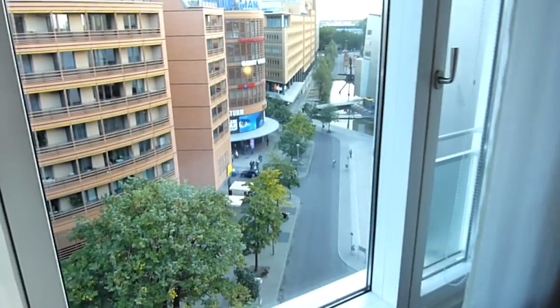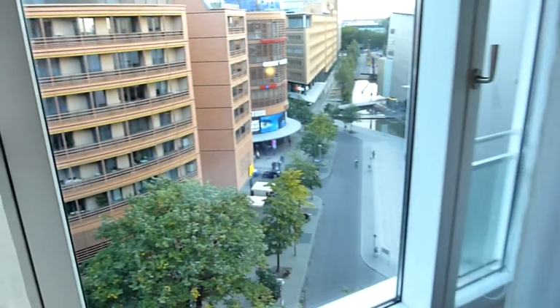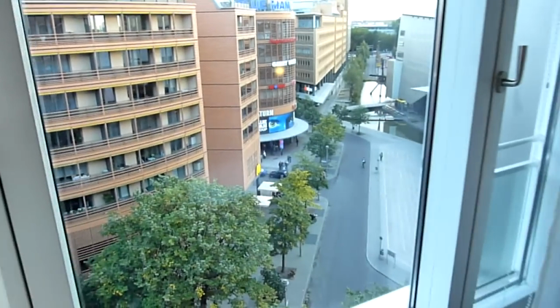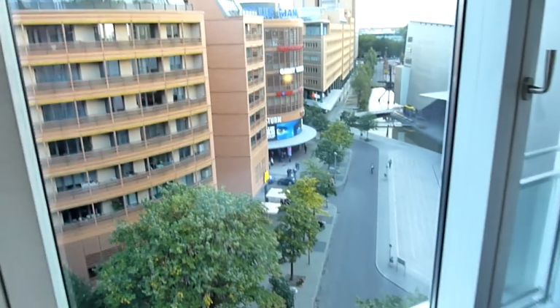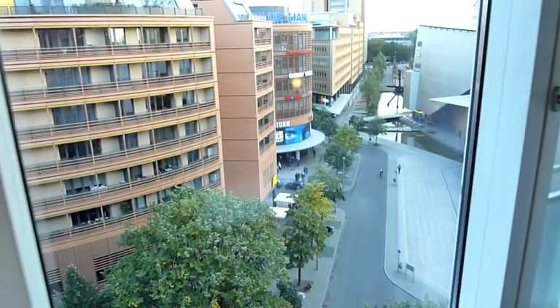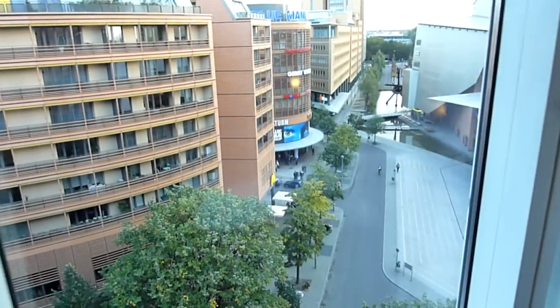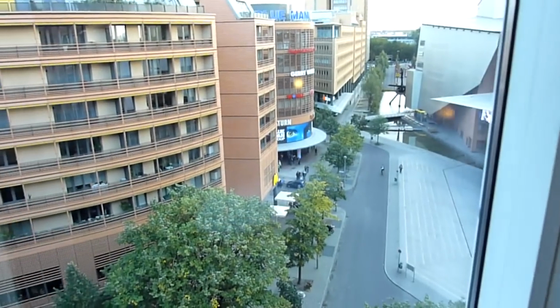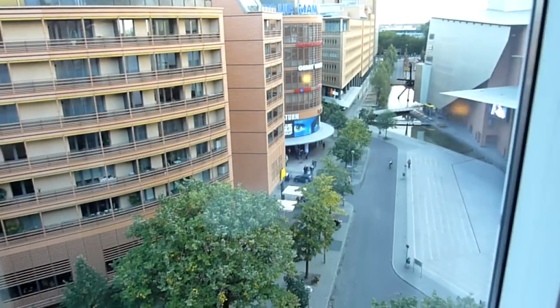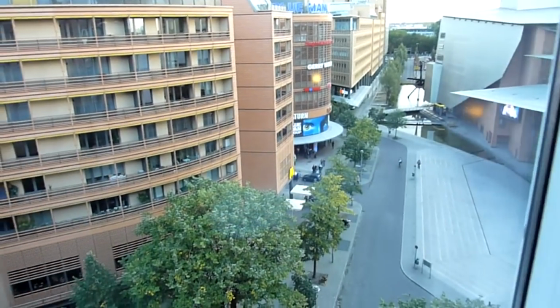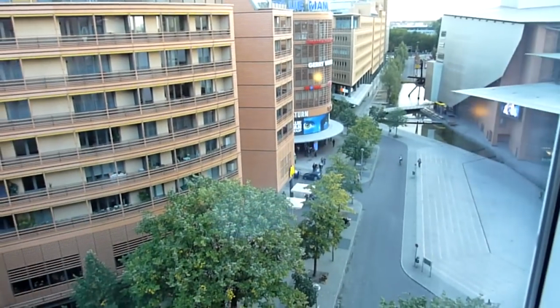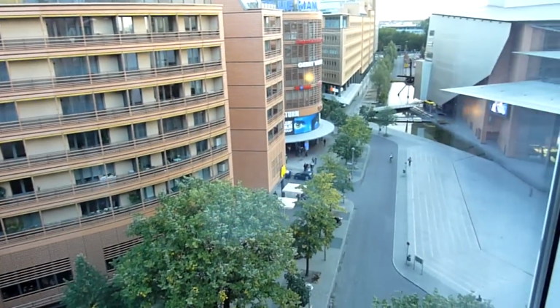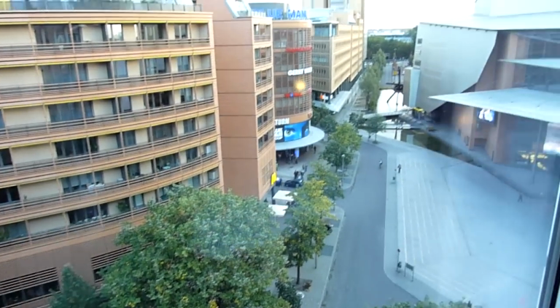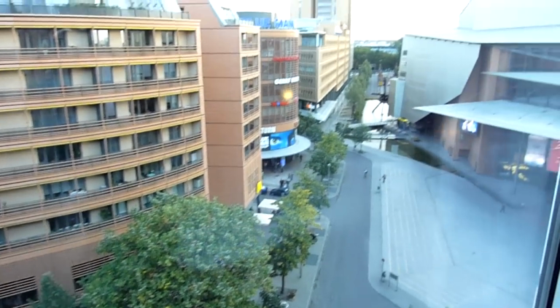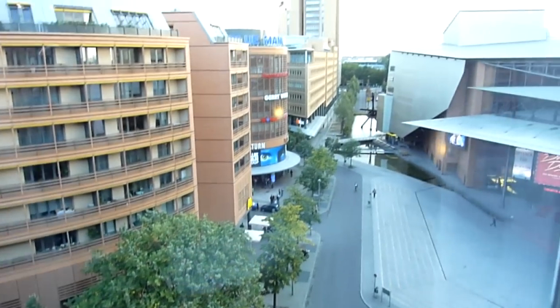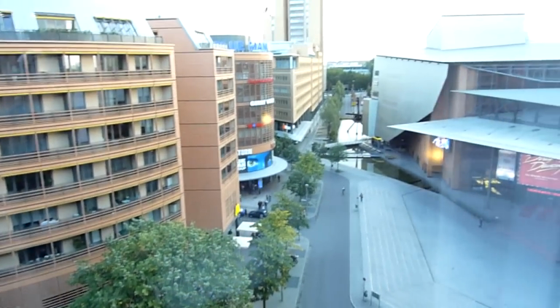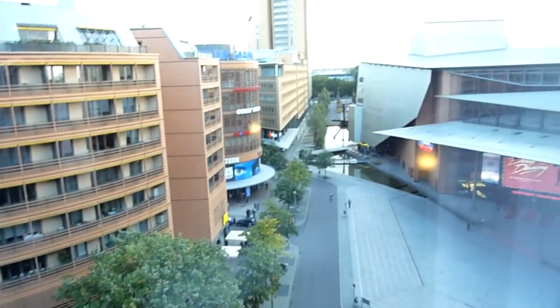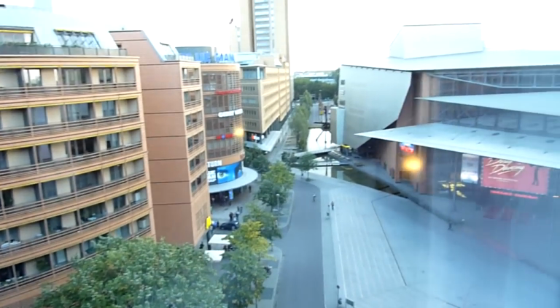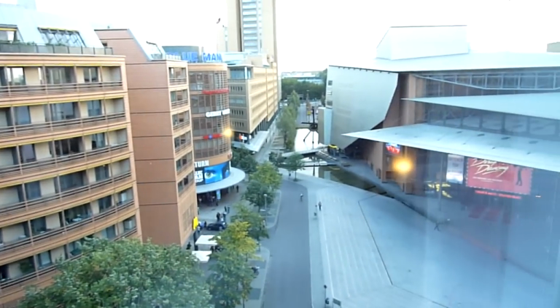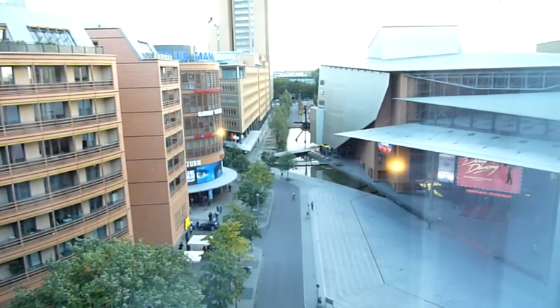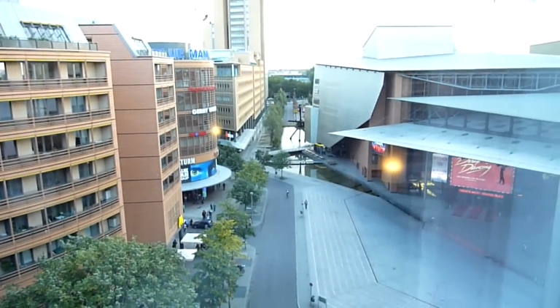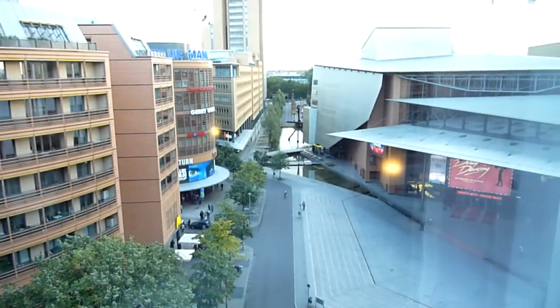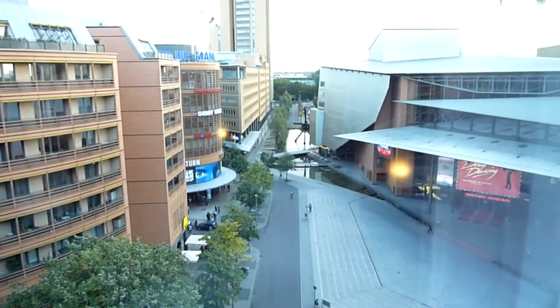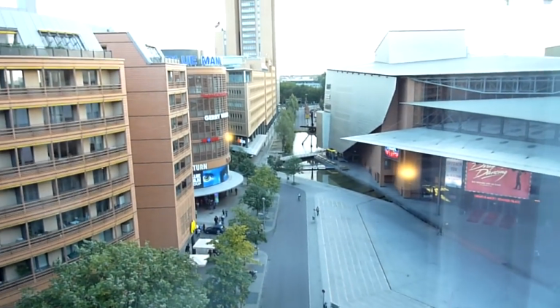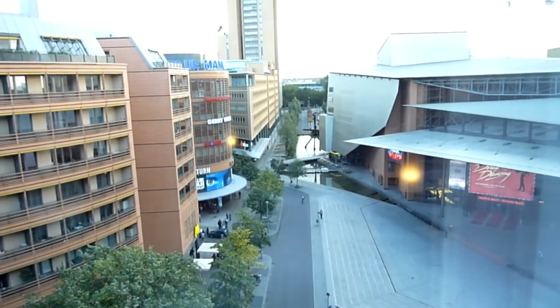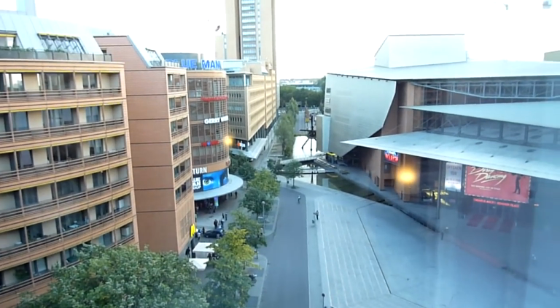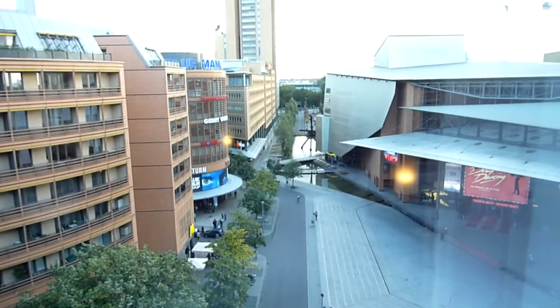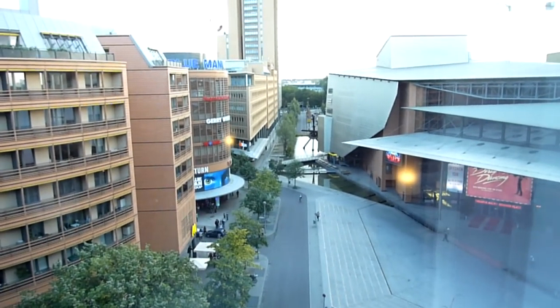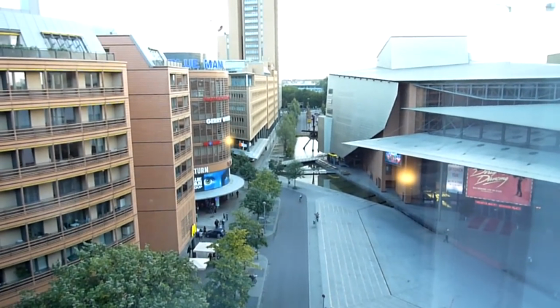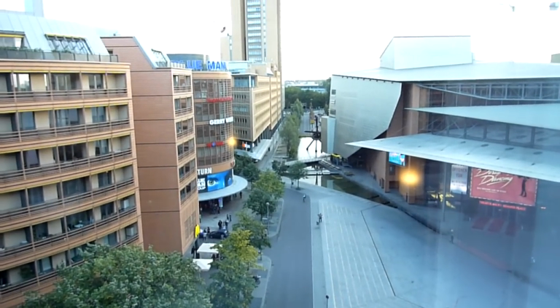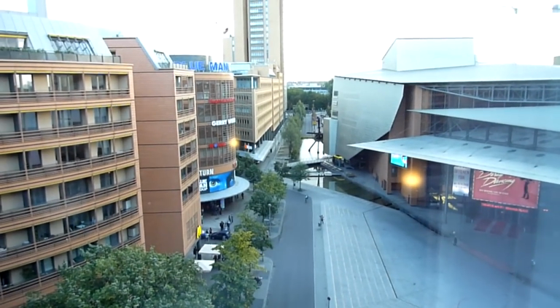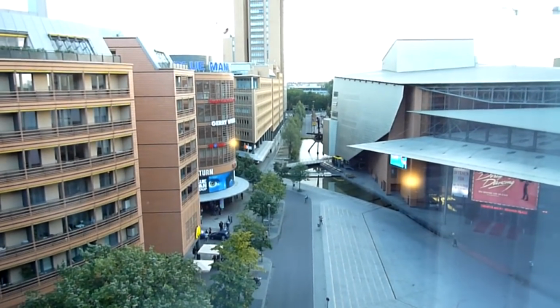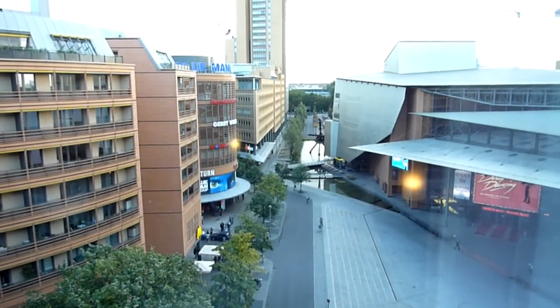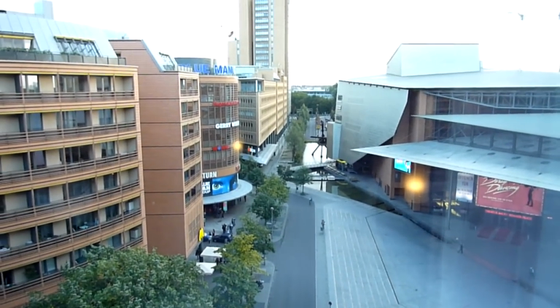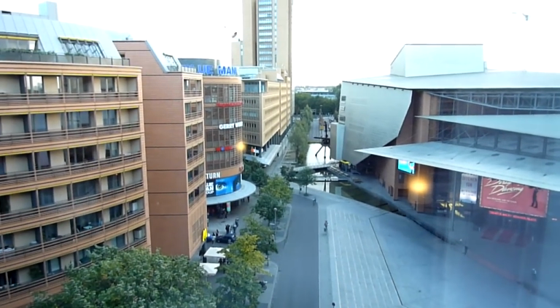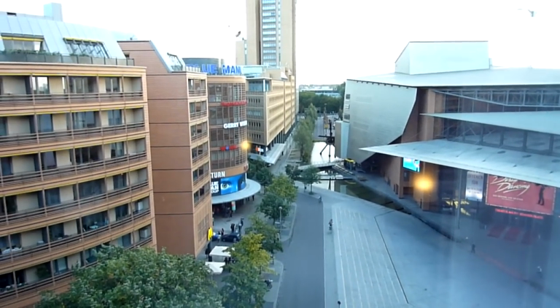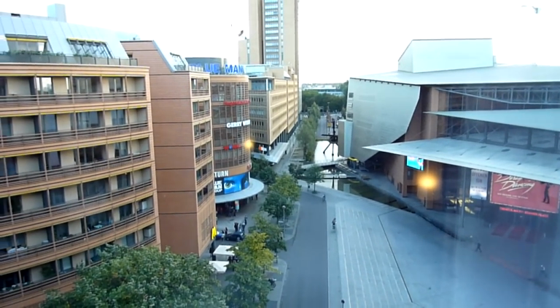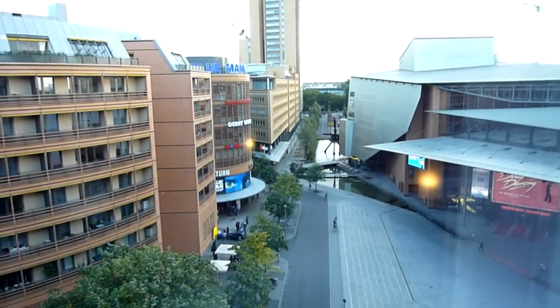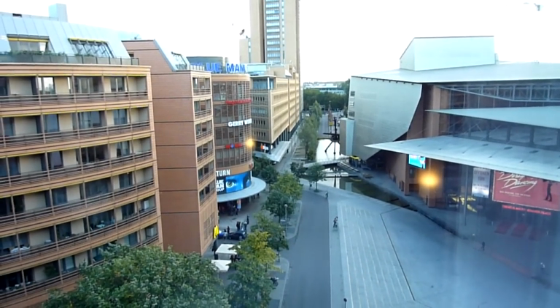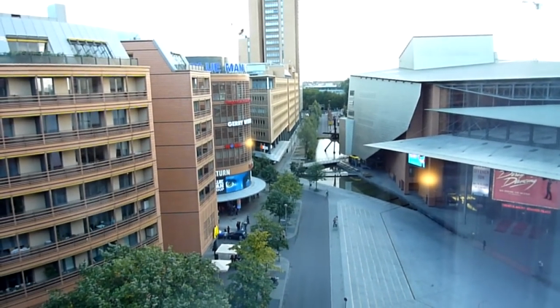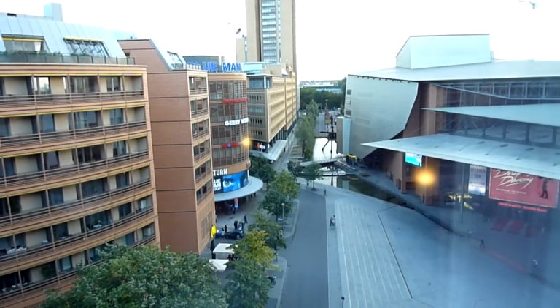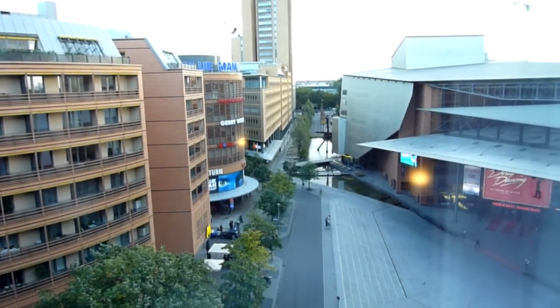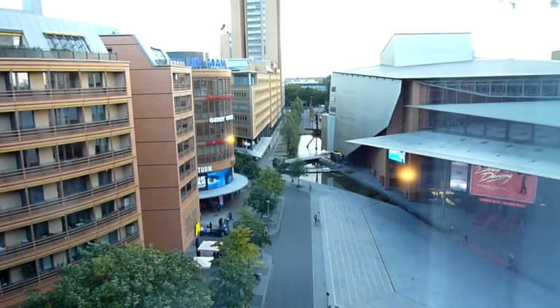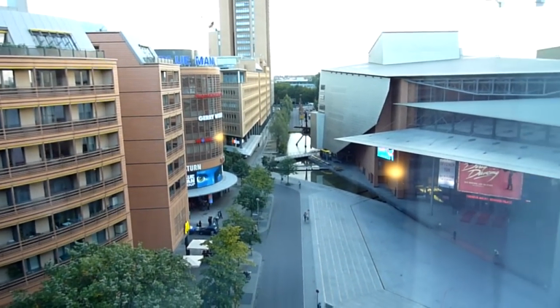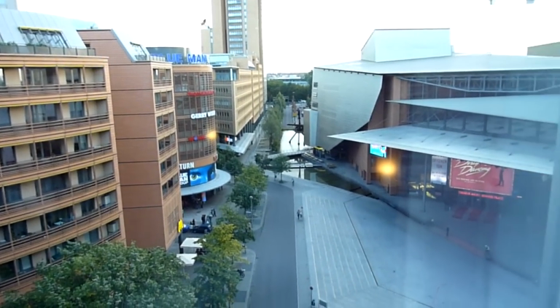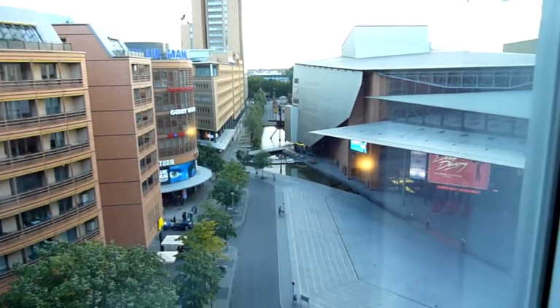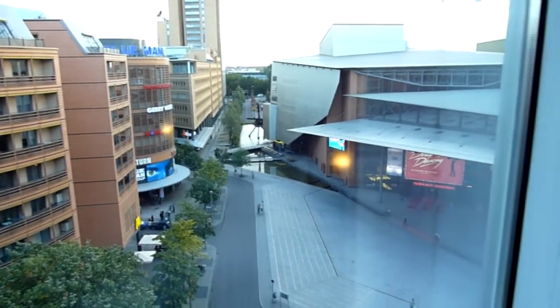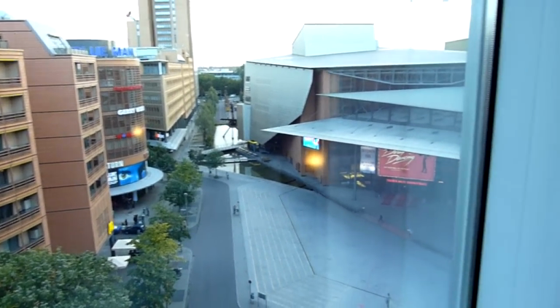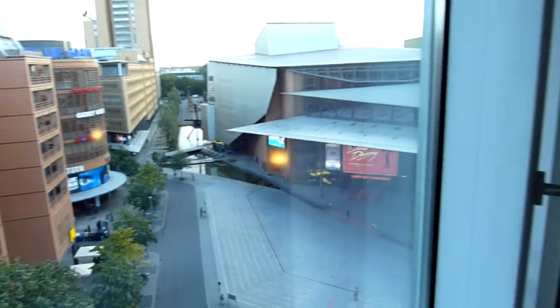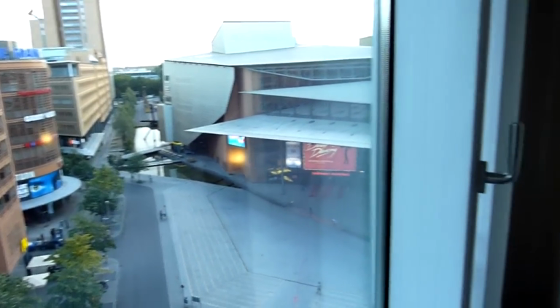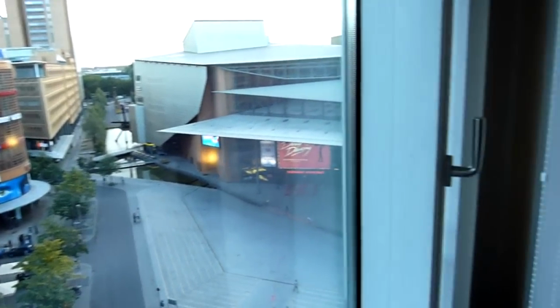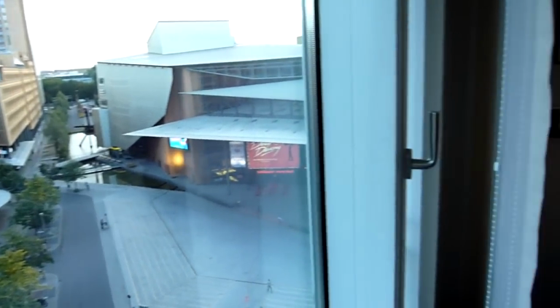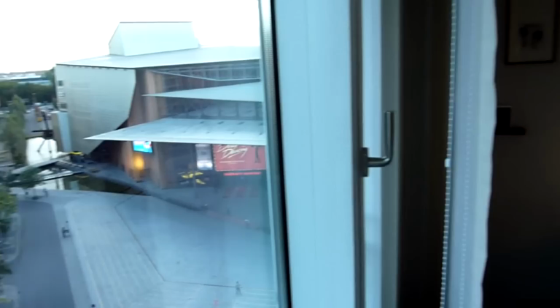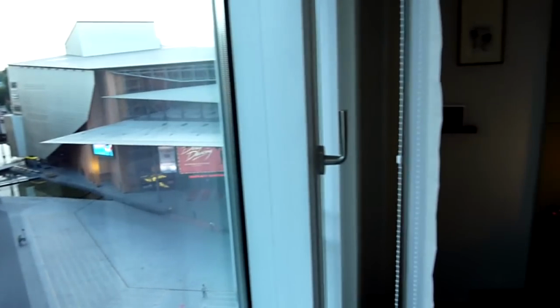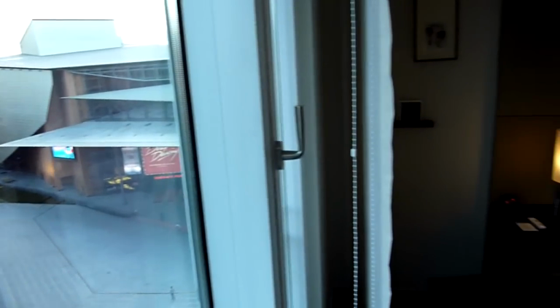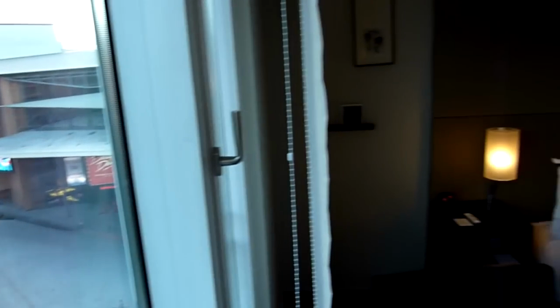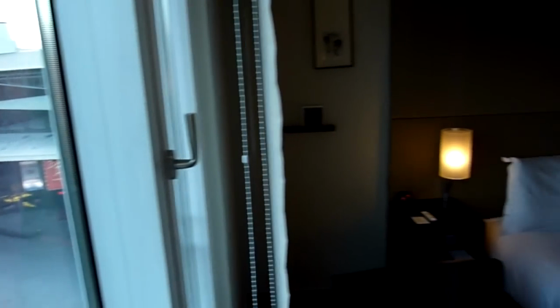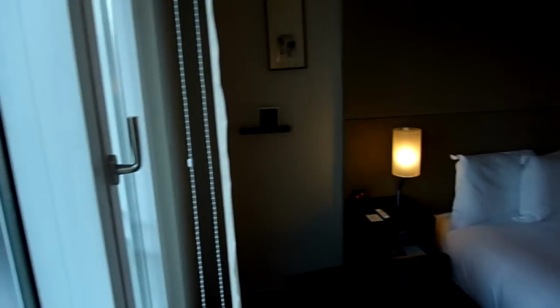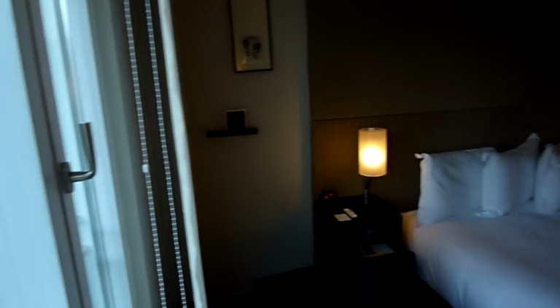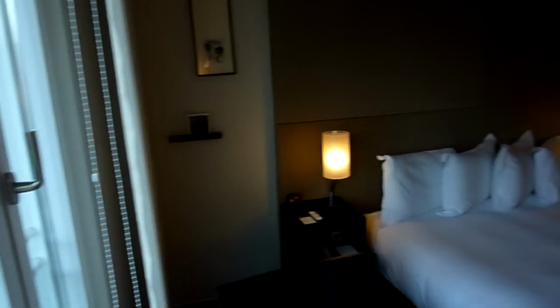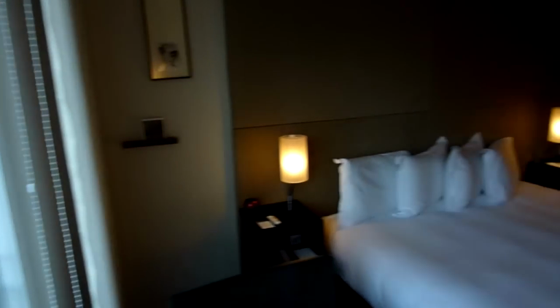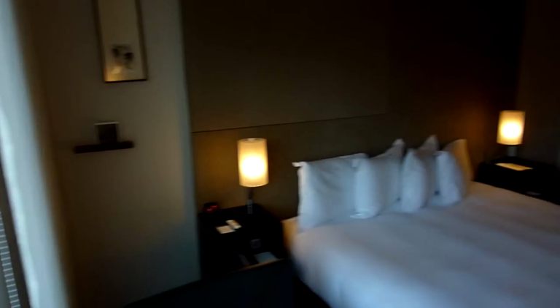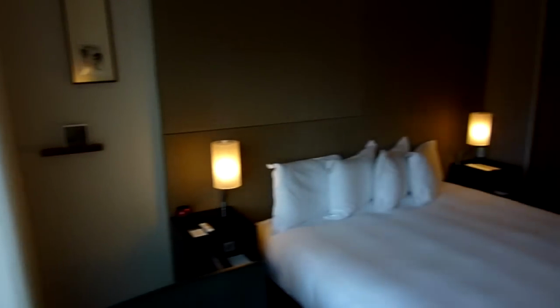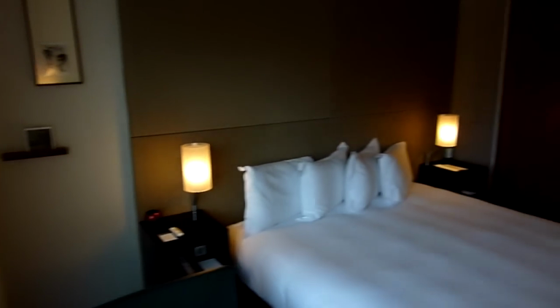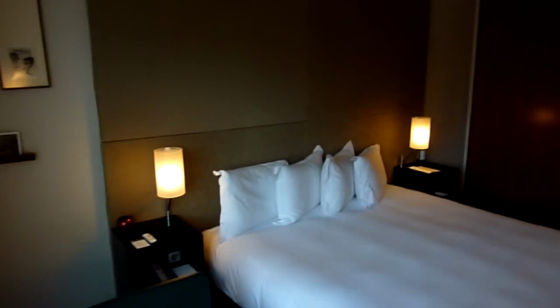The view is not the greatest — it's just a view of the city — but it's fine, pretty good. That's room 715 at the Grand Hyatt Berlin.